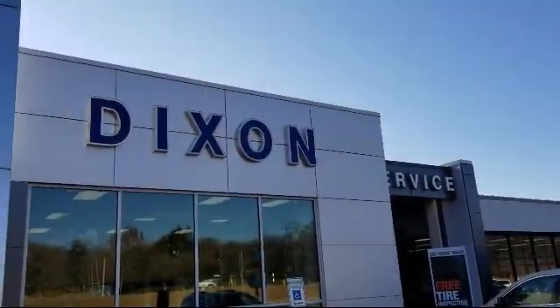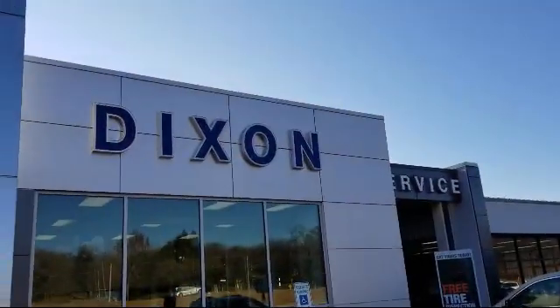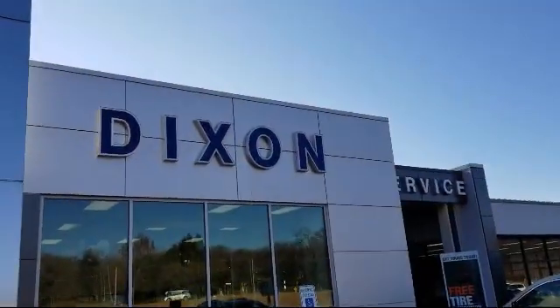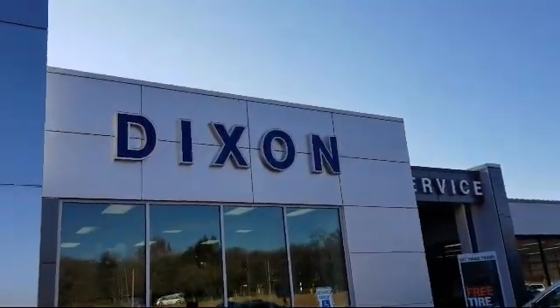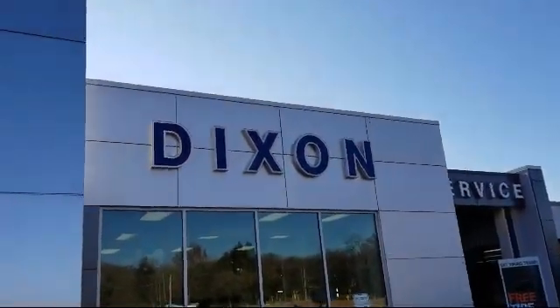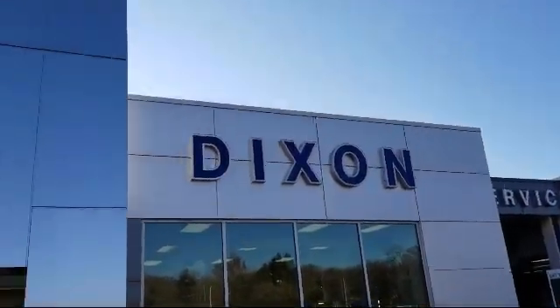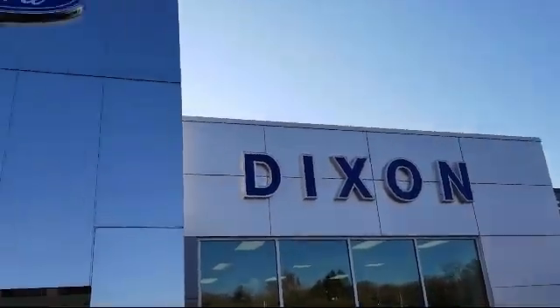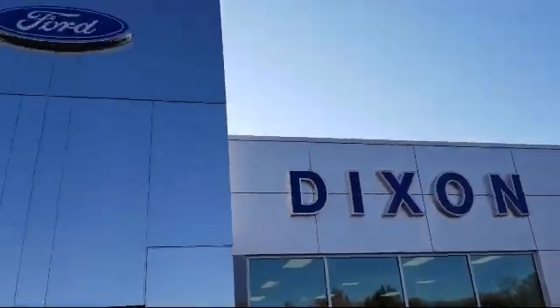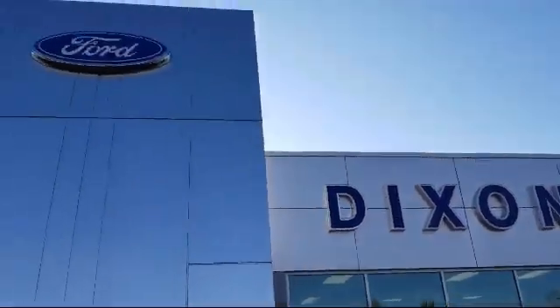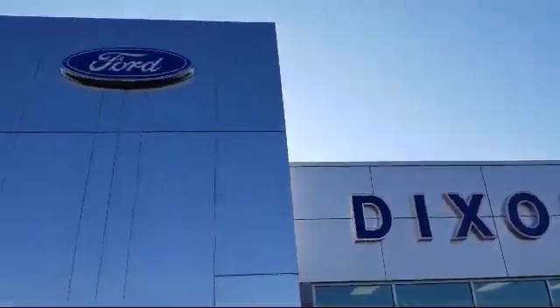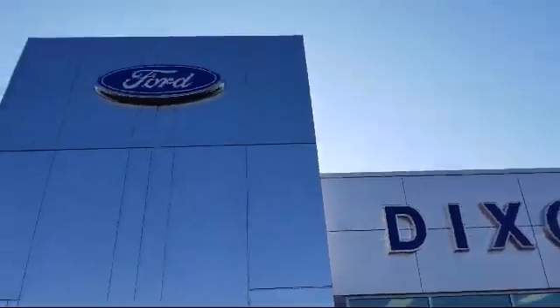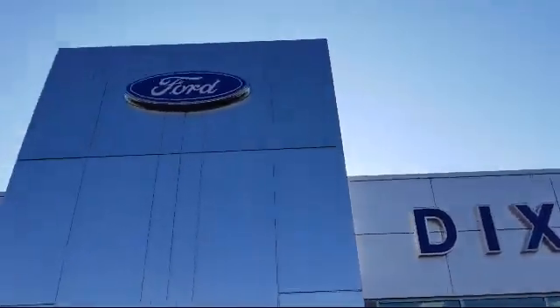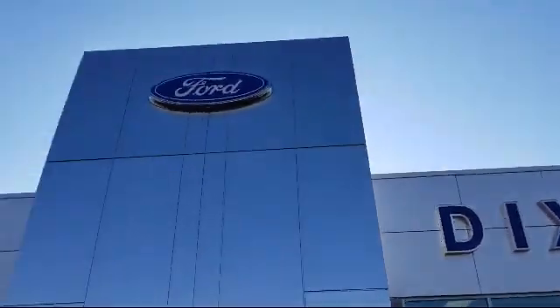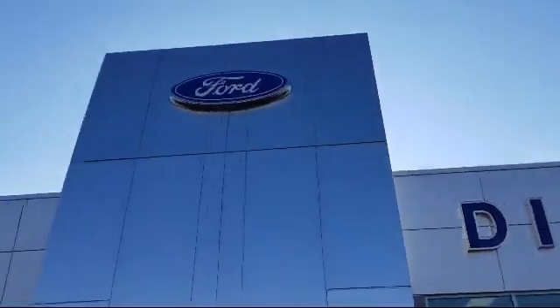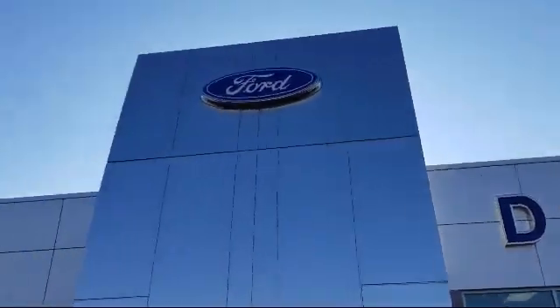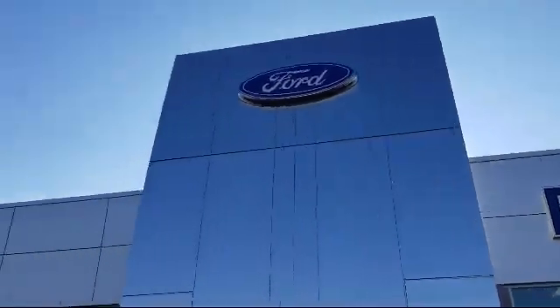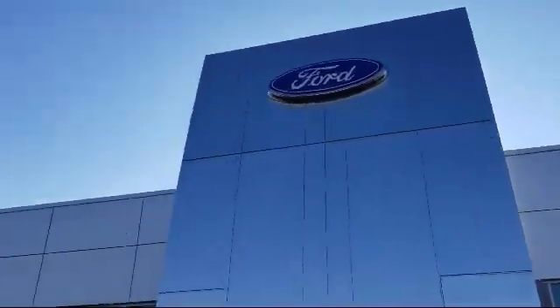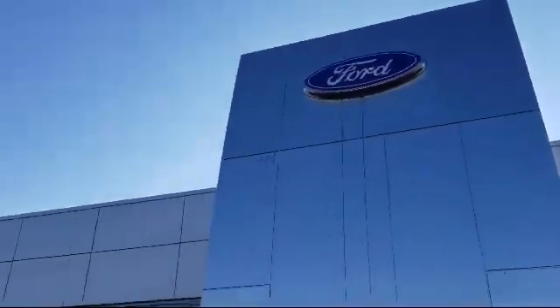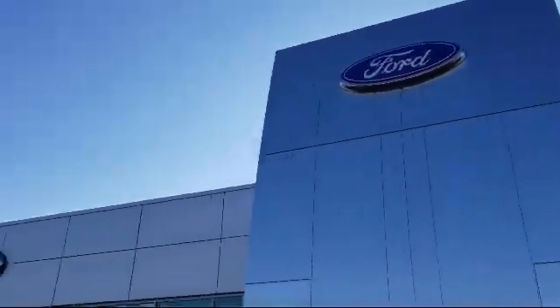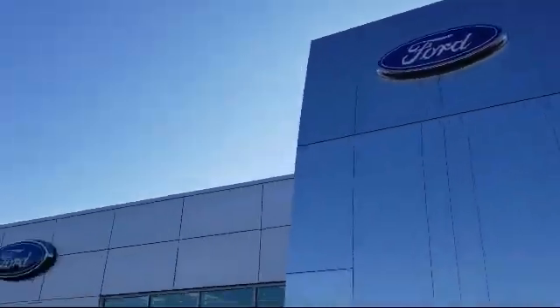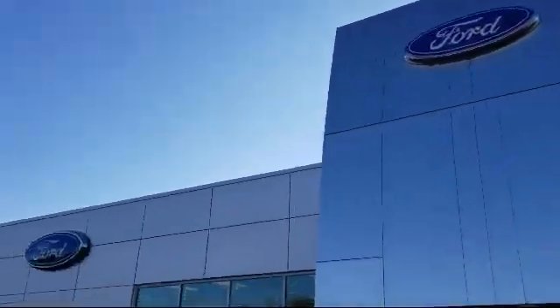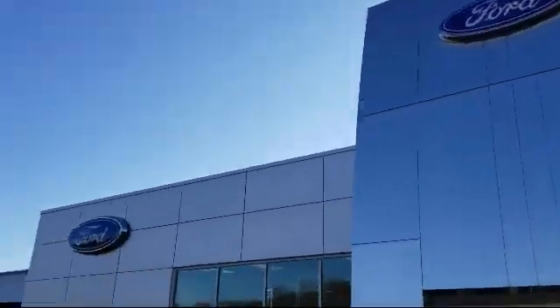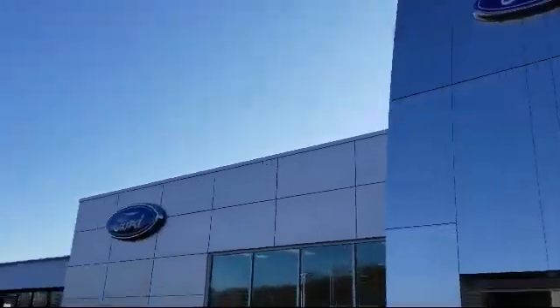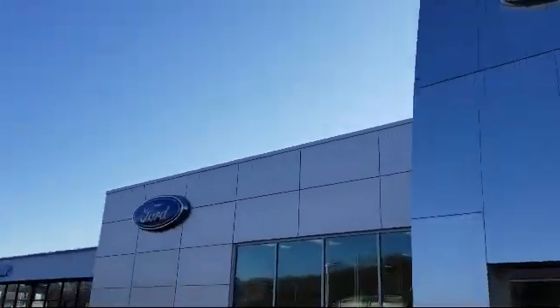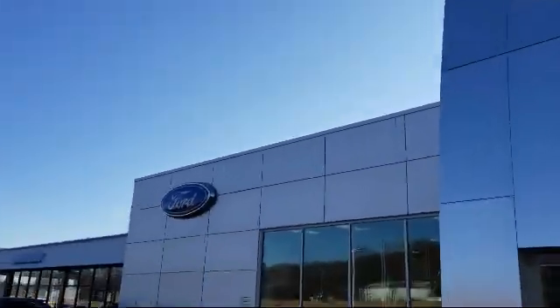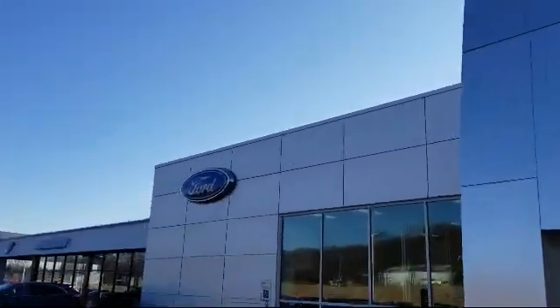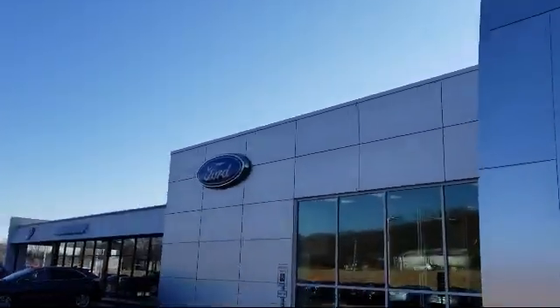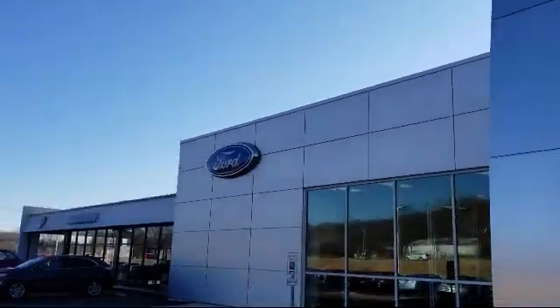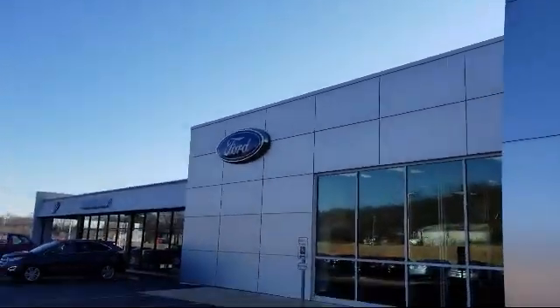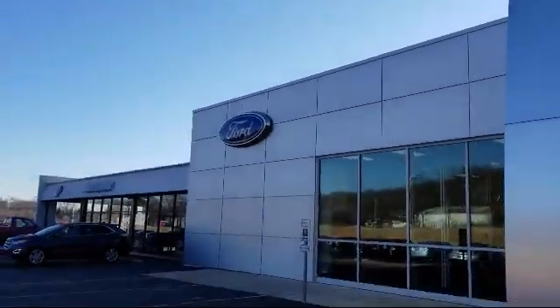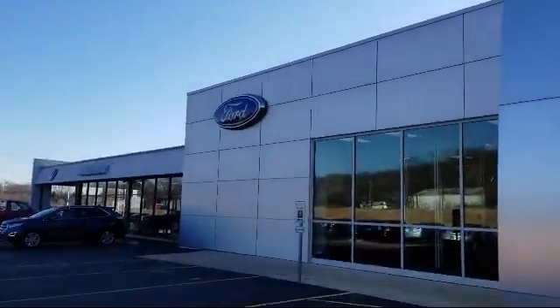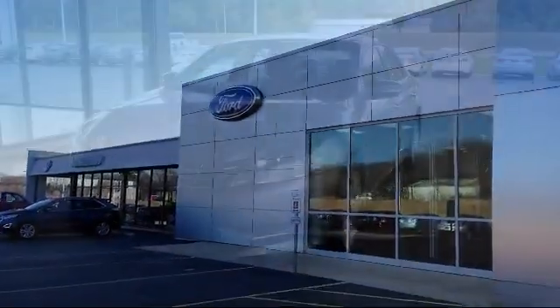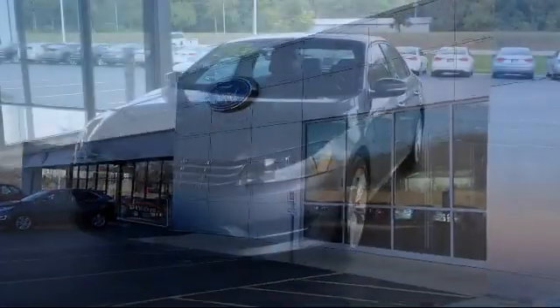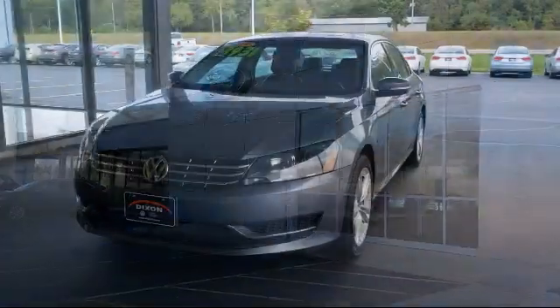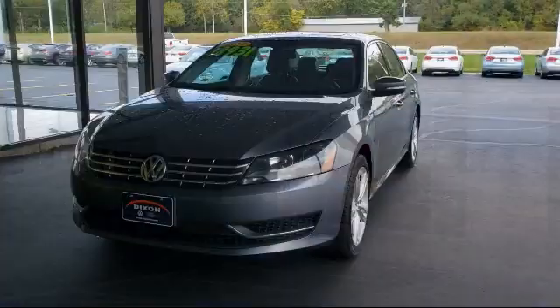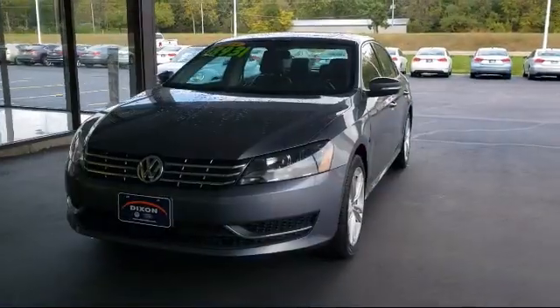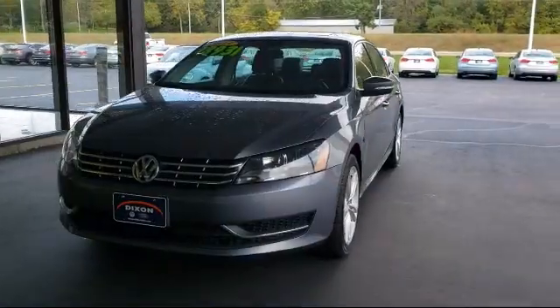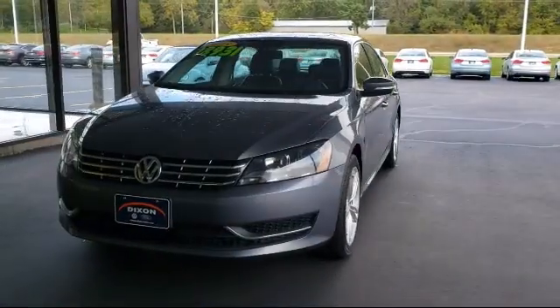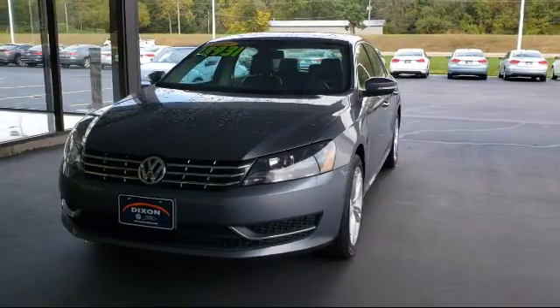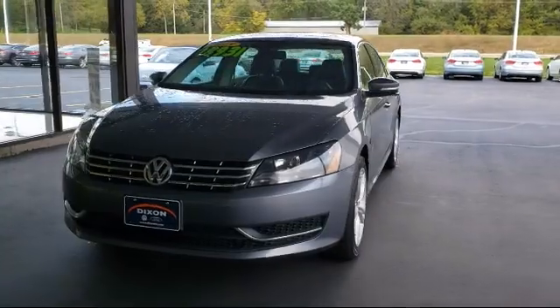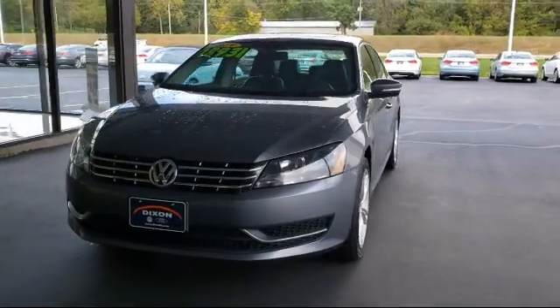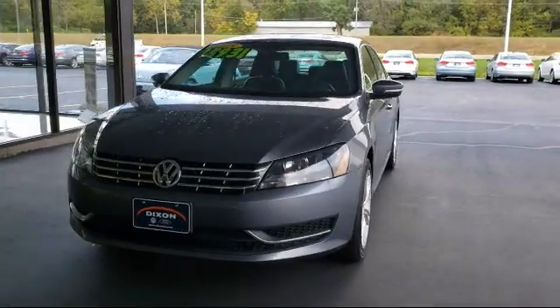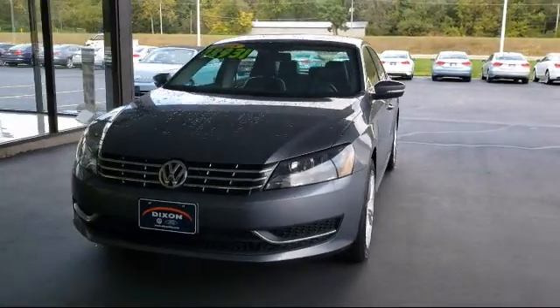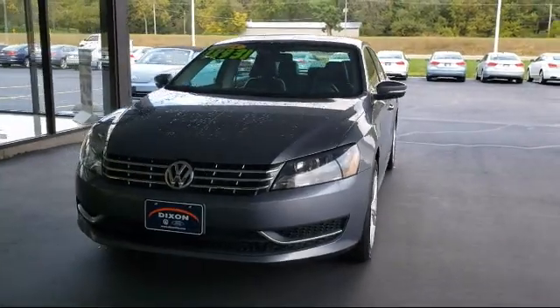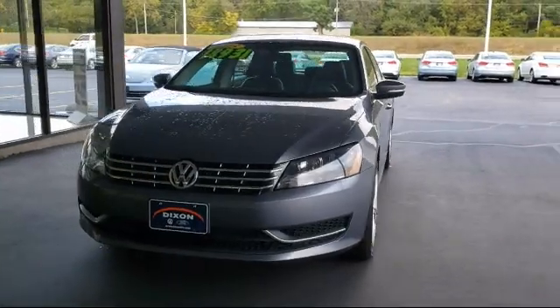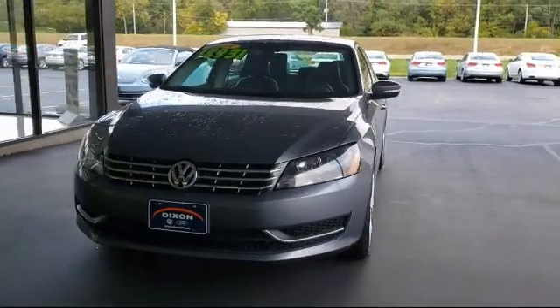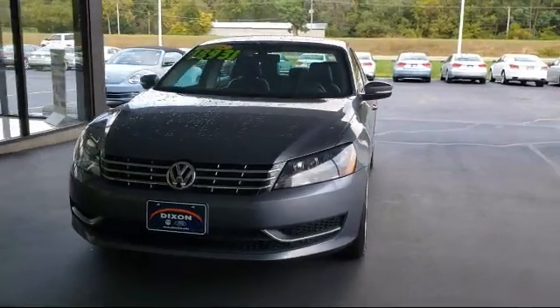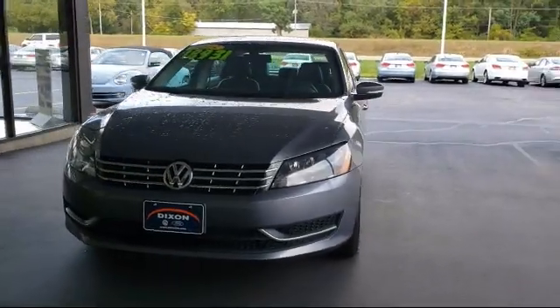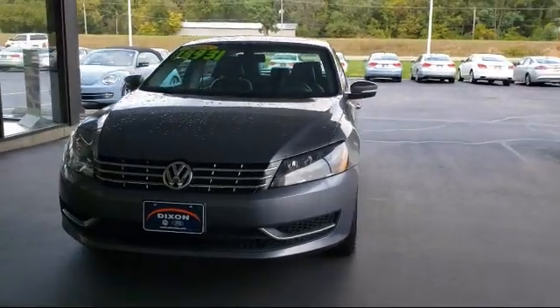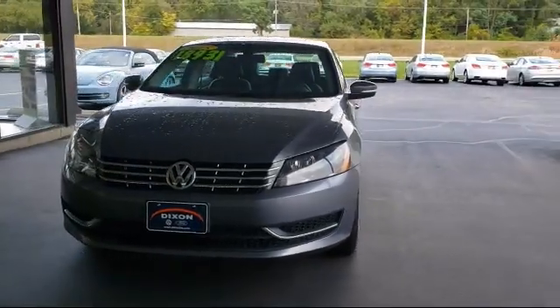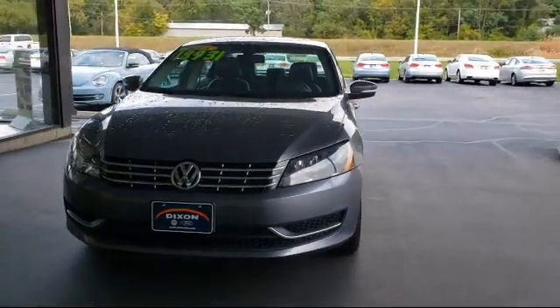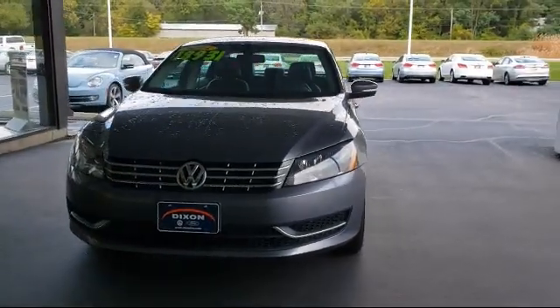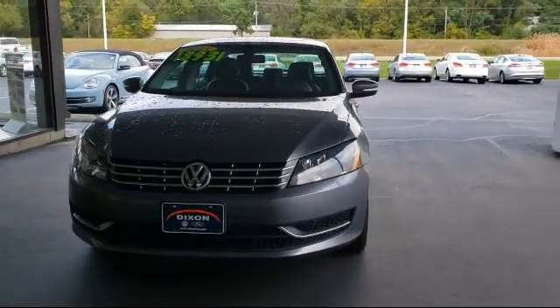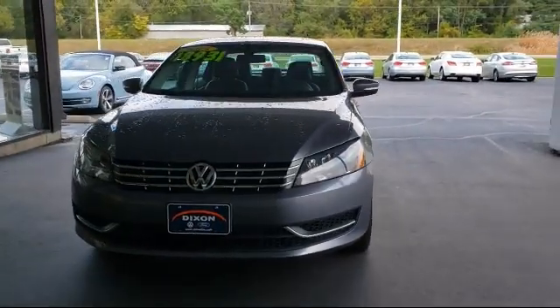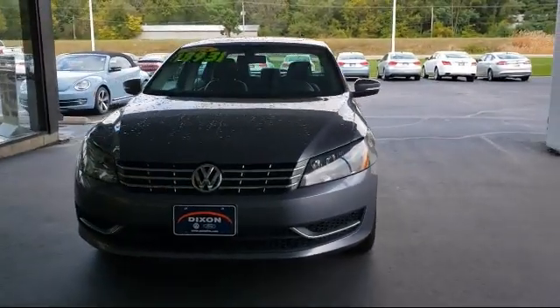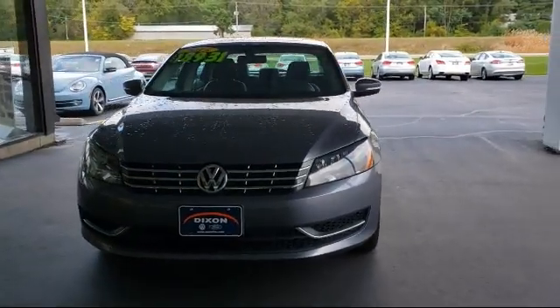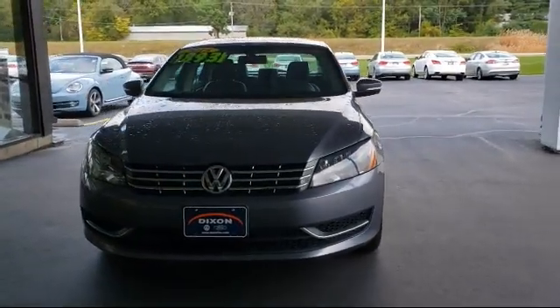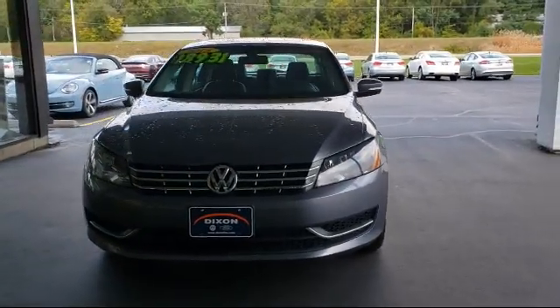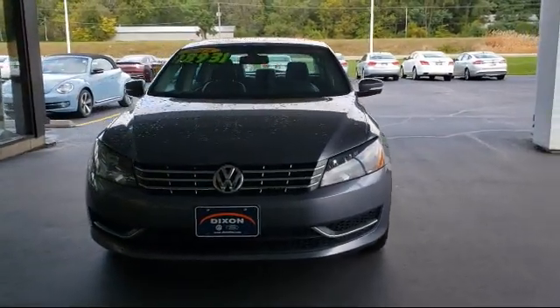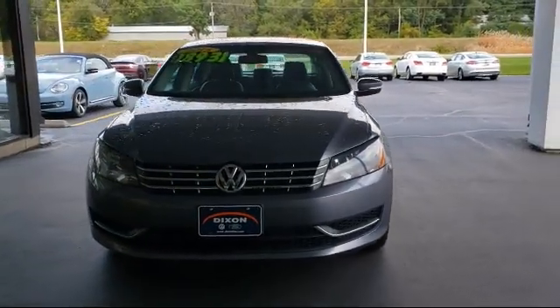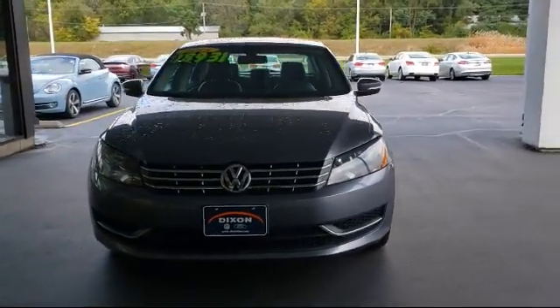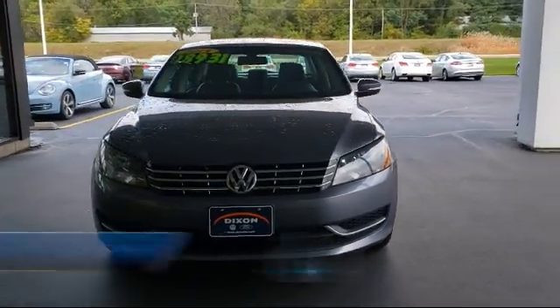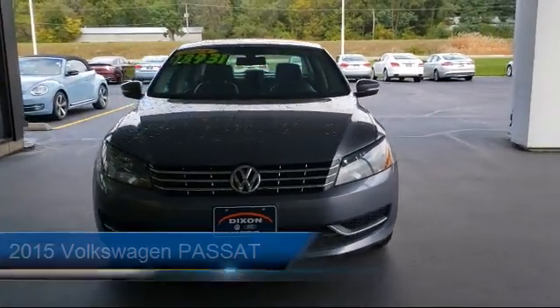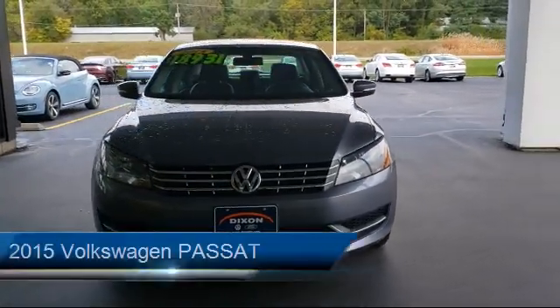Welcome to Dixon Ford, your premier destination for purchasing a vehicle. Here's a look at another one of our great vehicles in inventory.